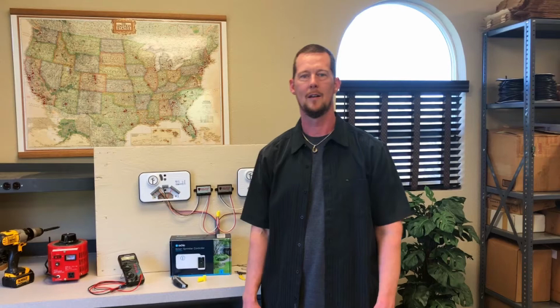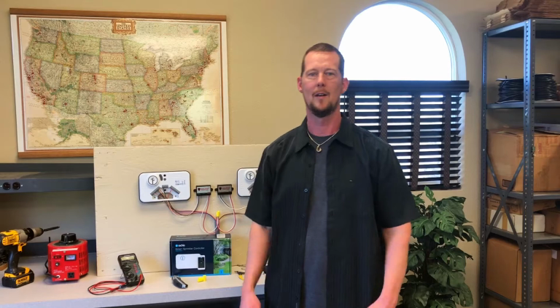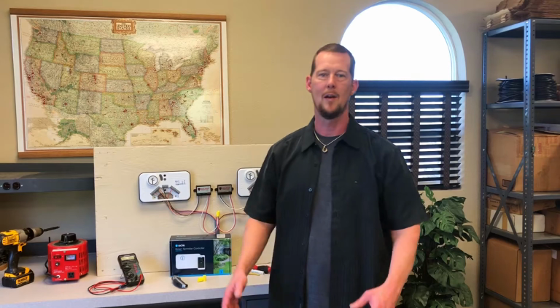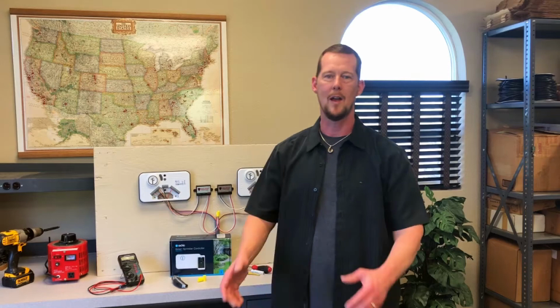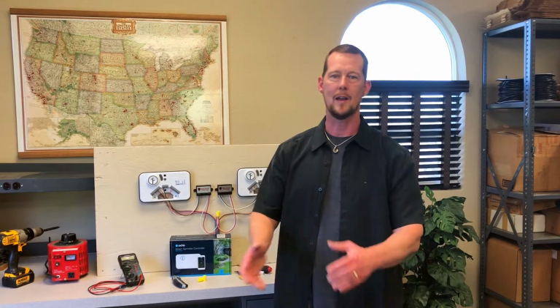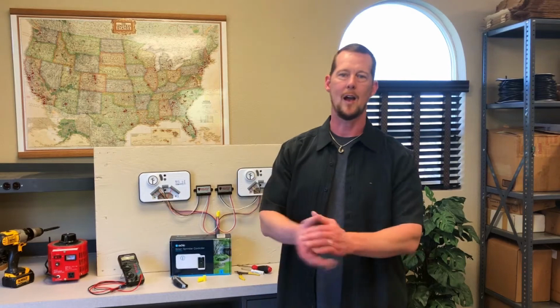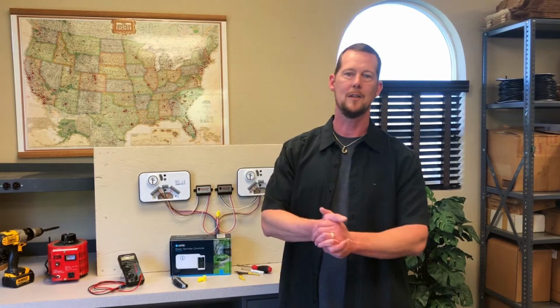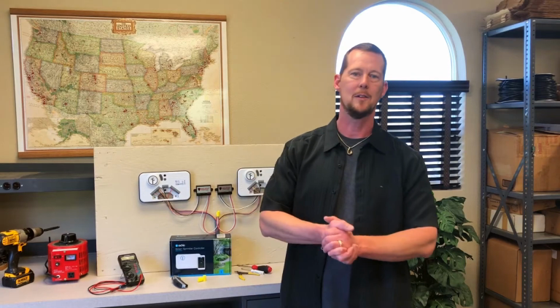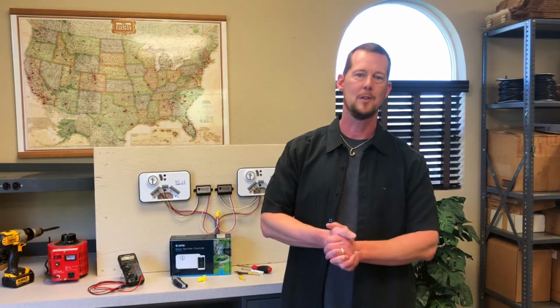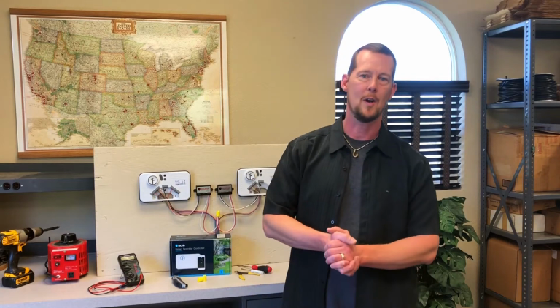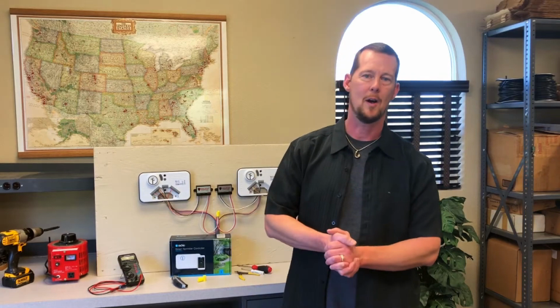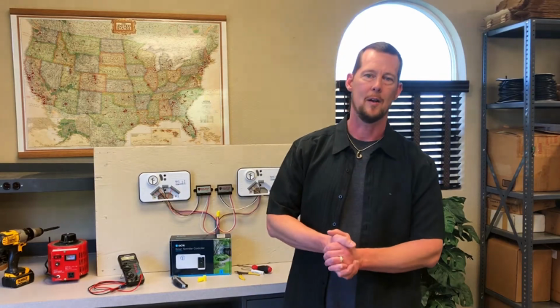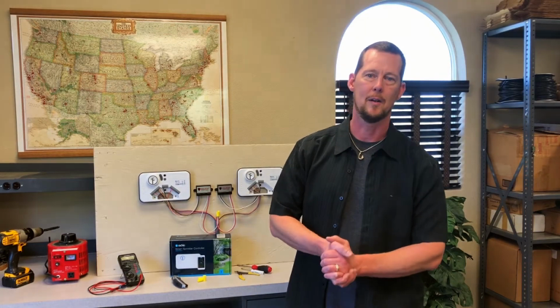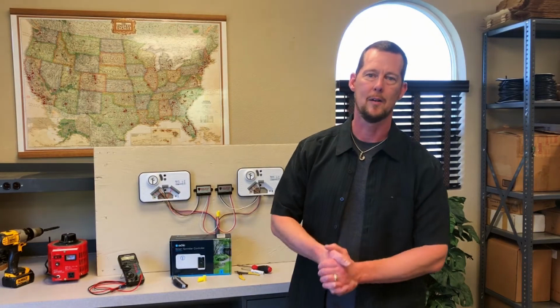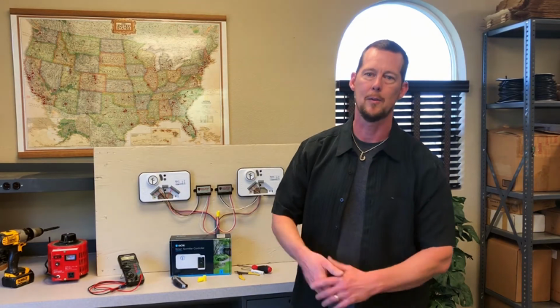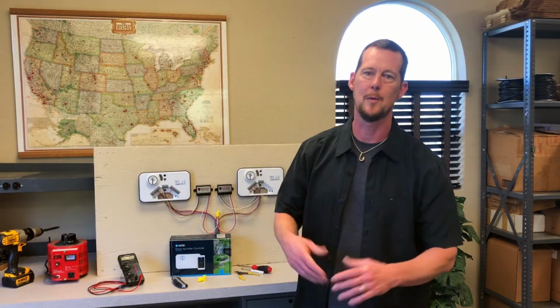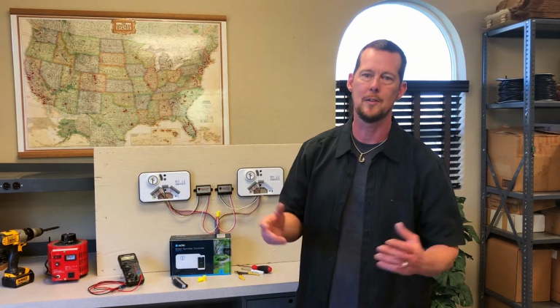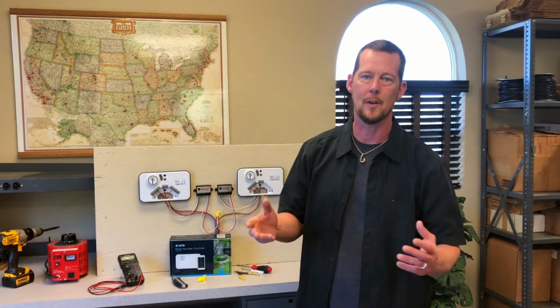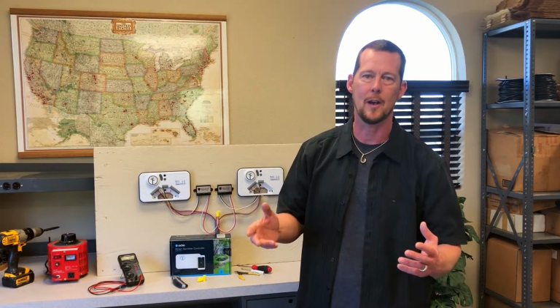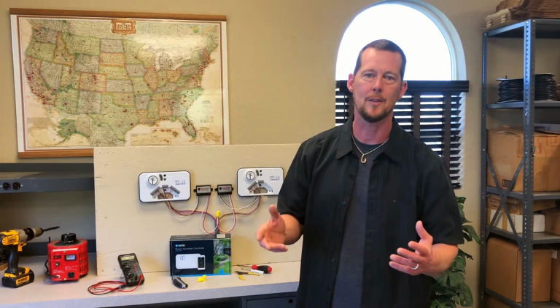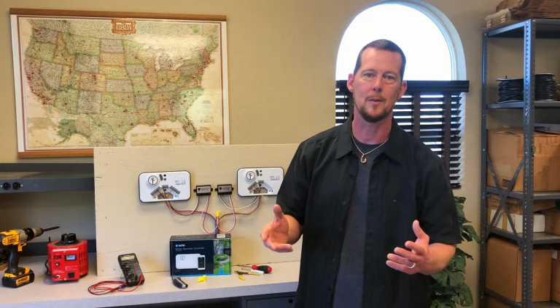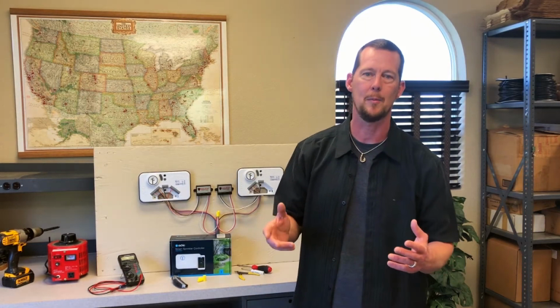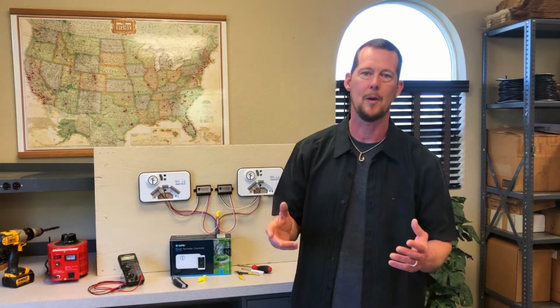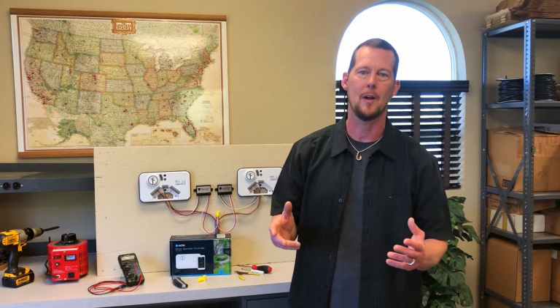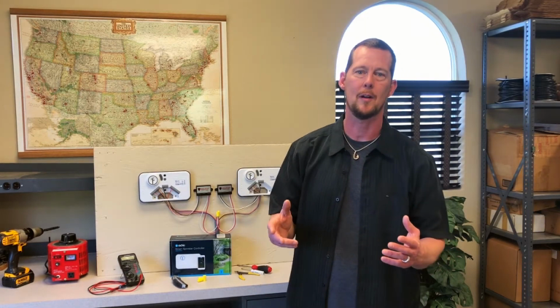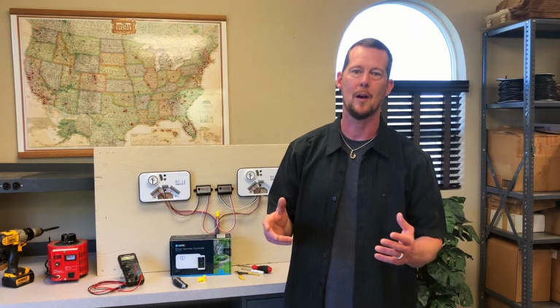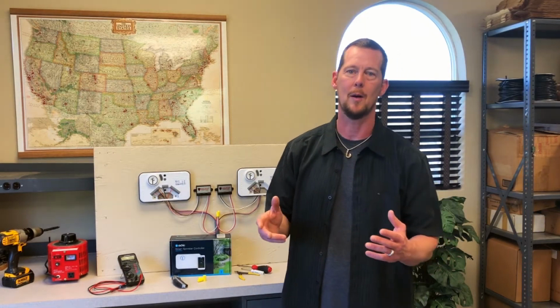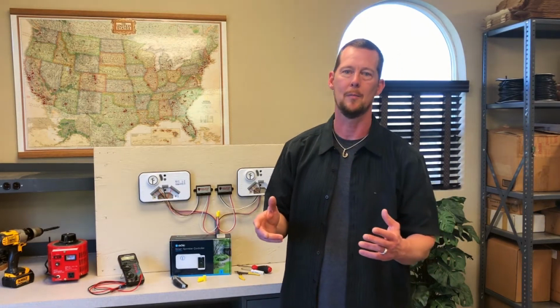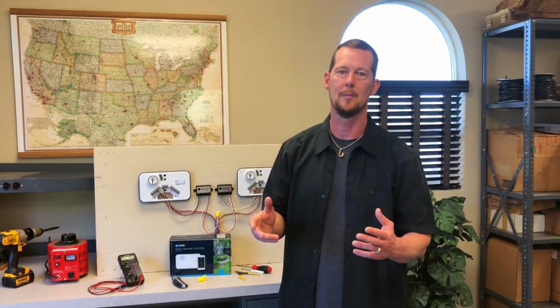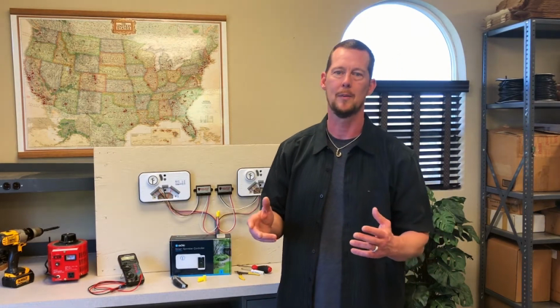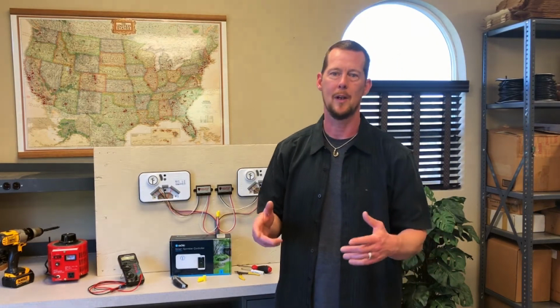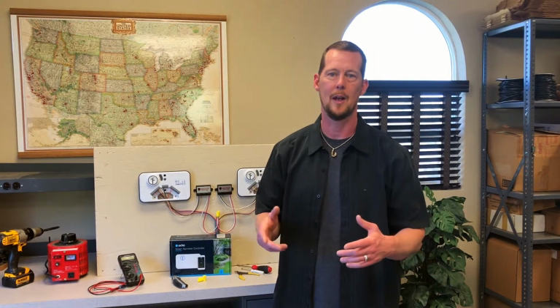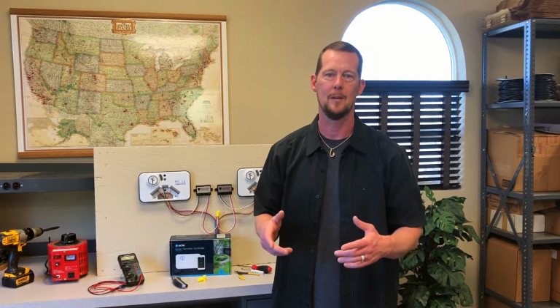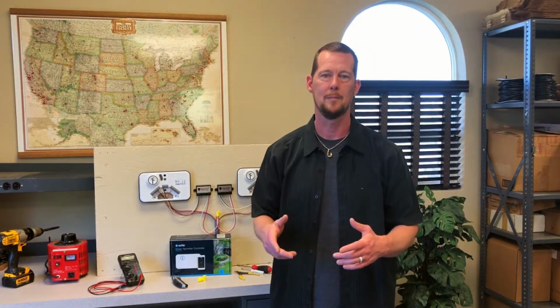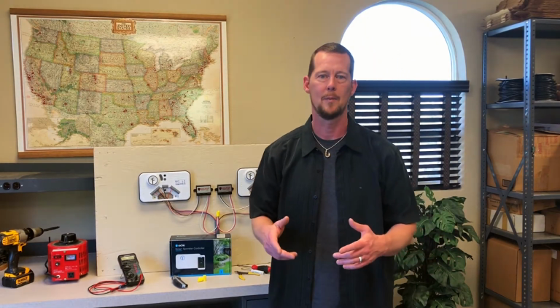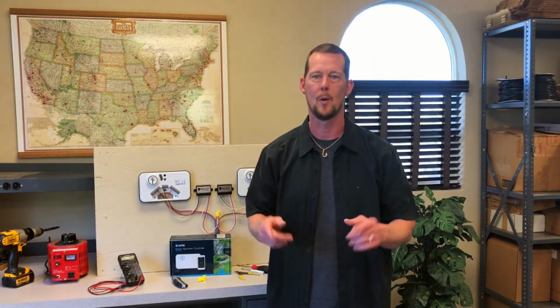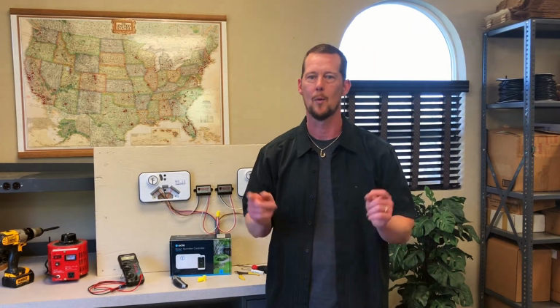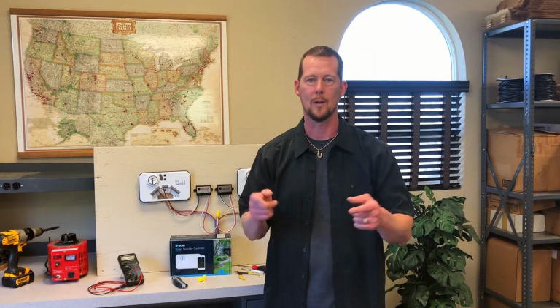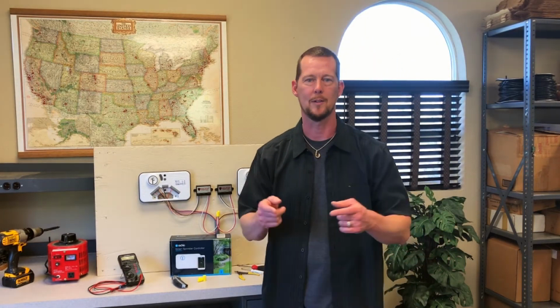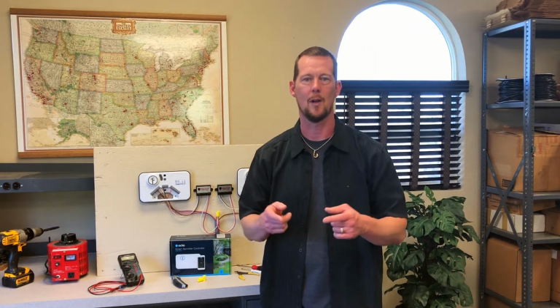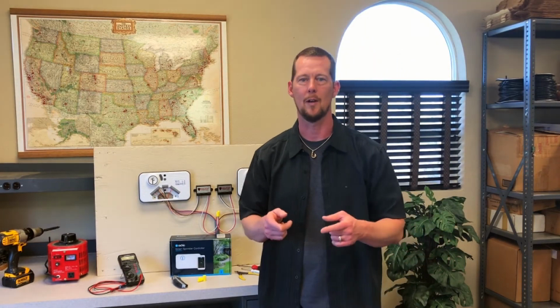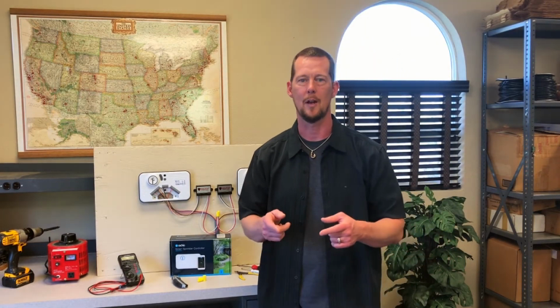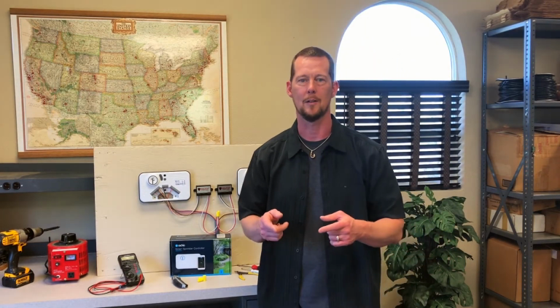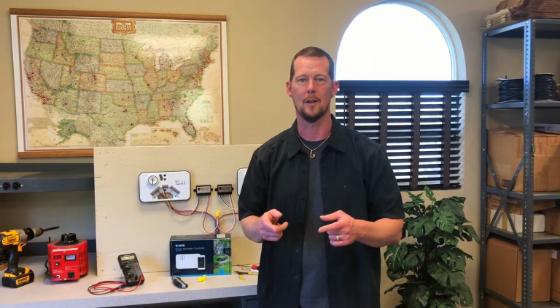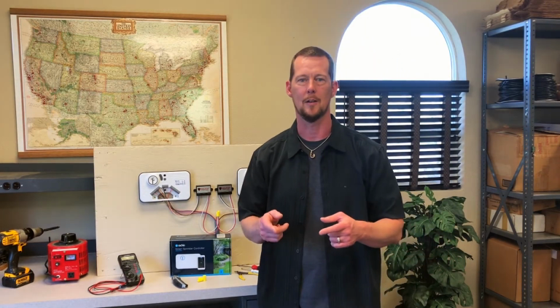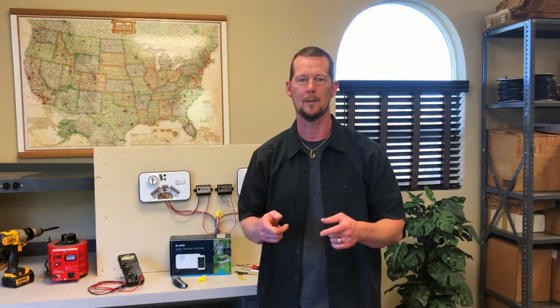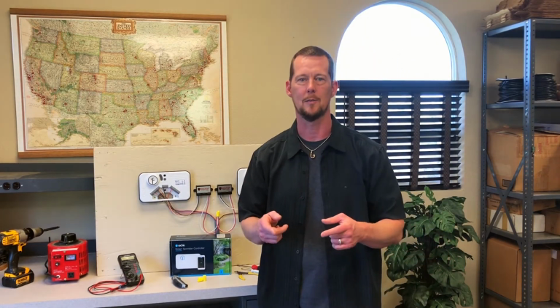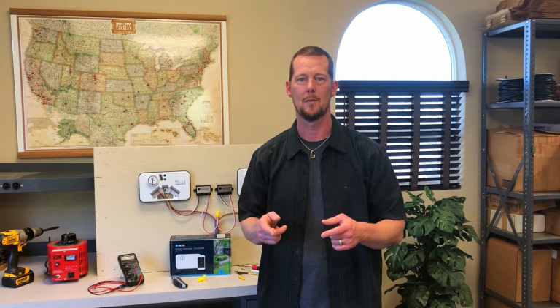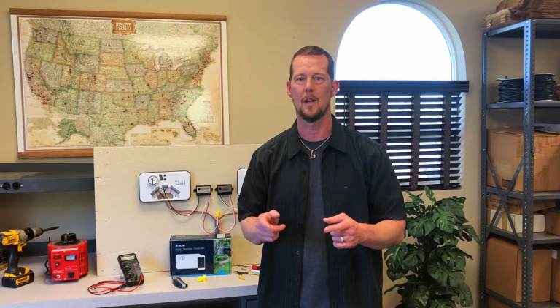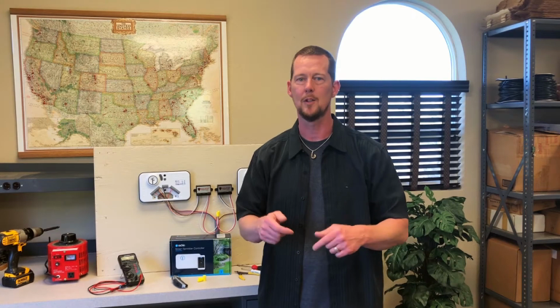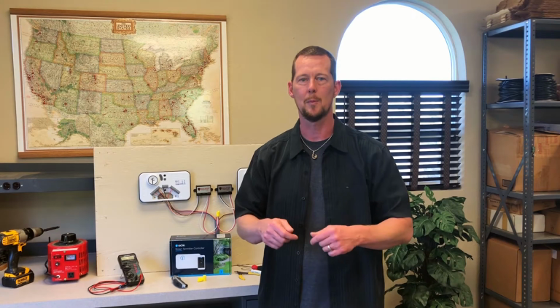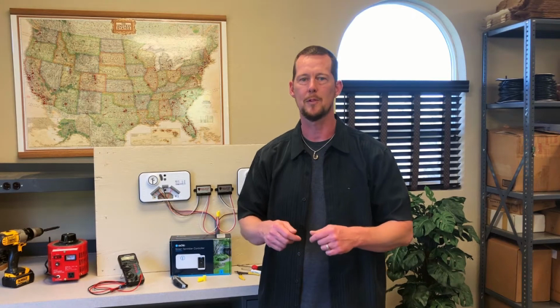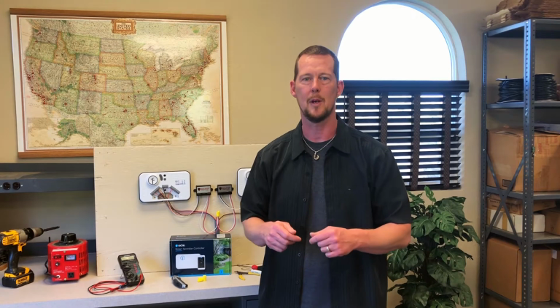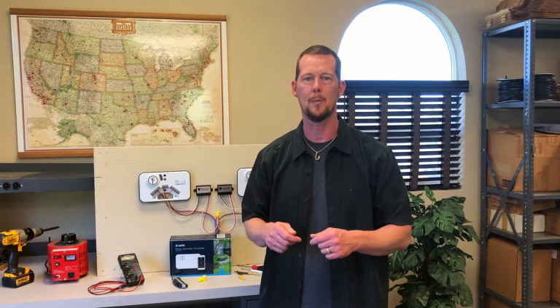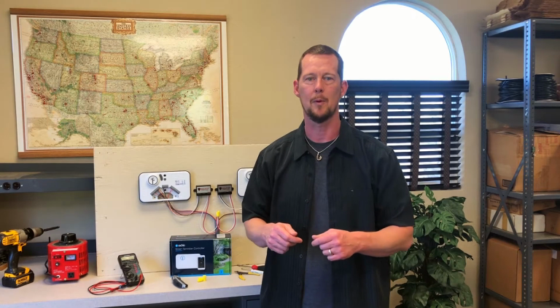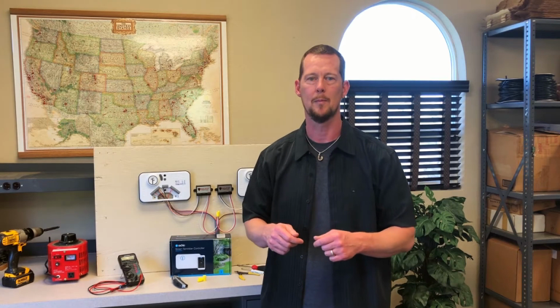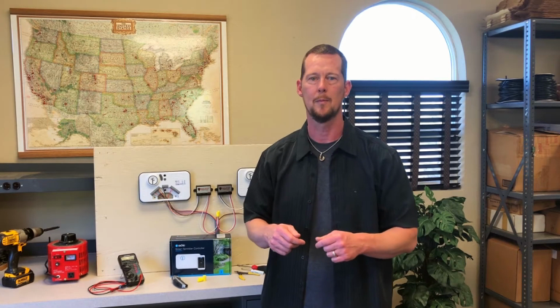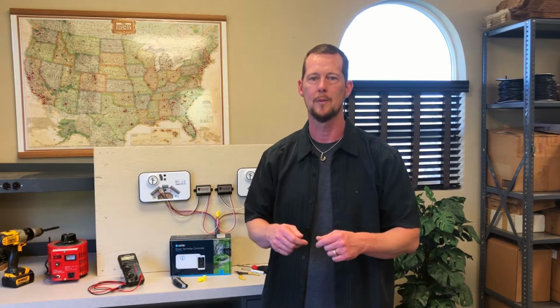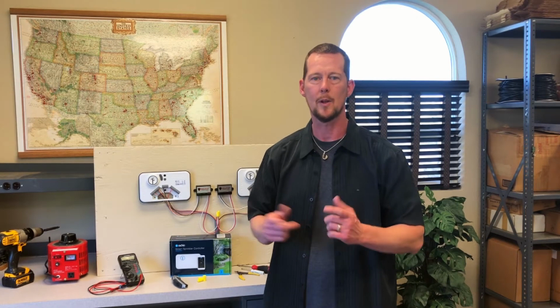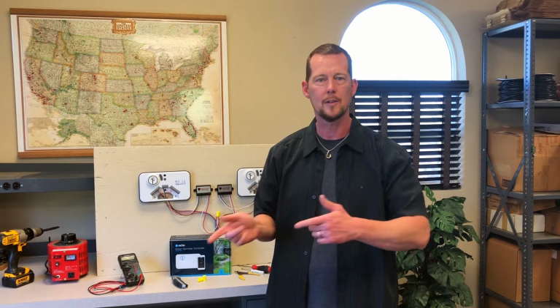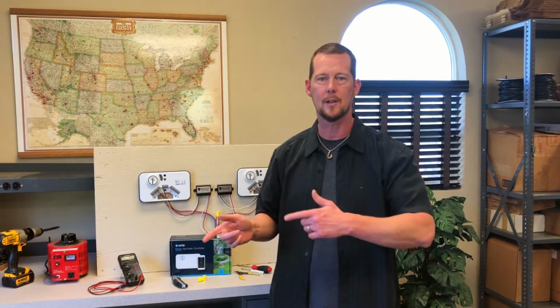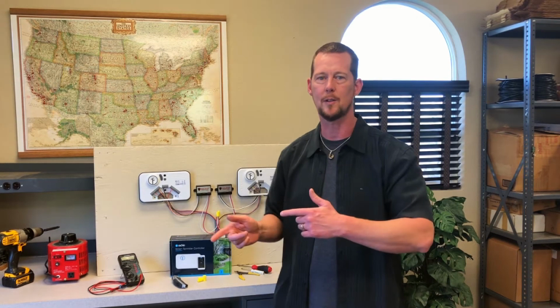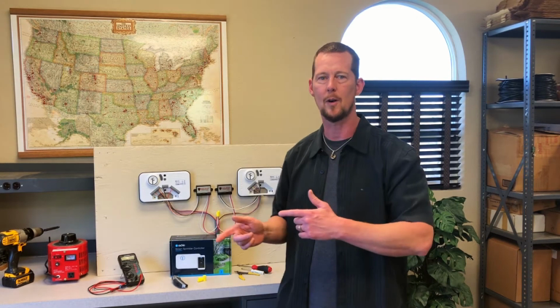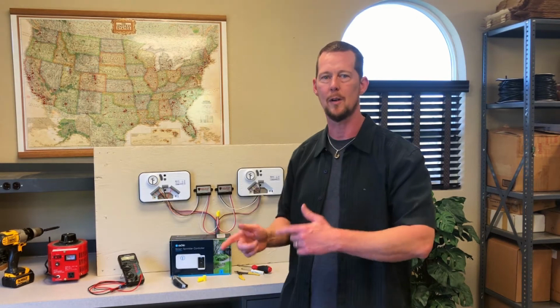Hey guys, it's Sean from EasyIrrigationRepair.com. Today we're installing isolators. It's super simple, so let's get started.